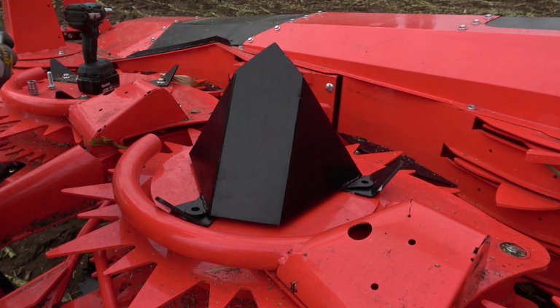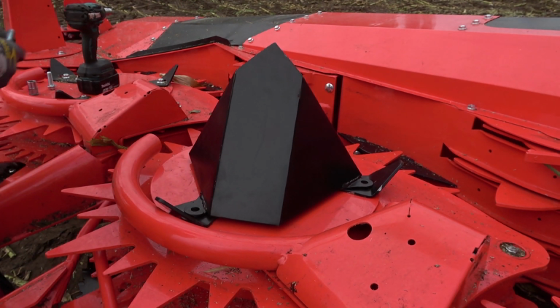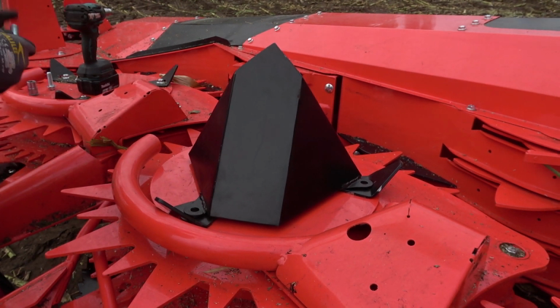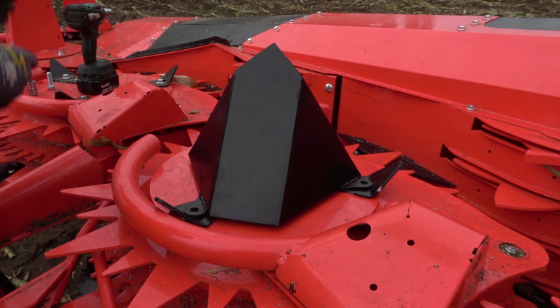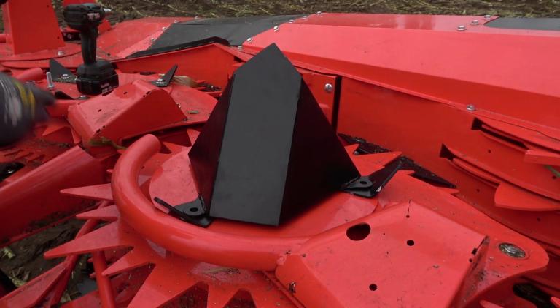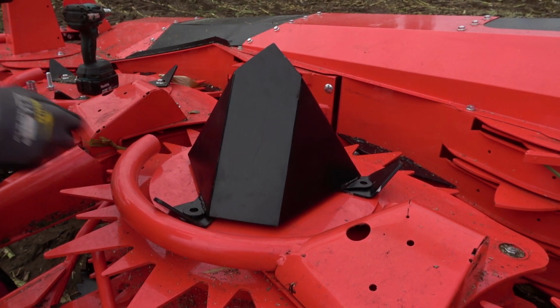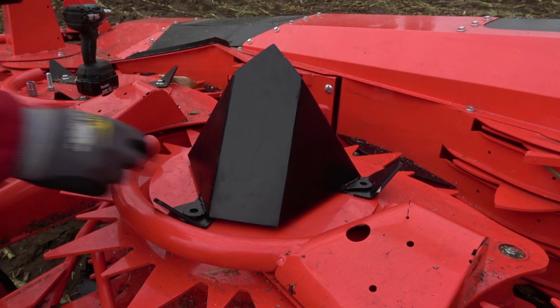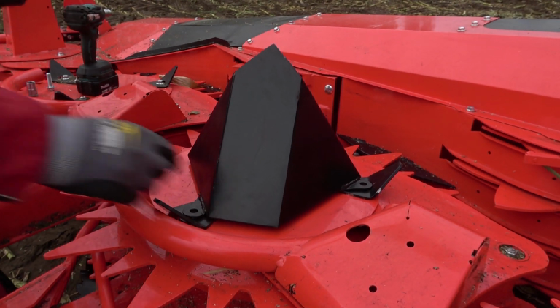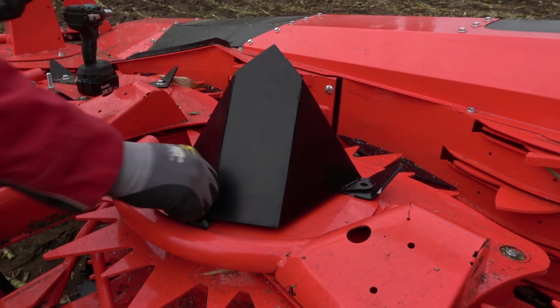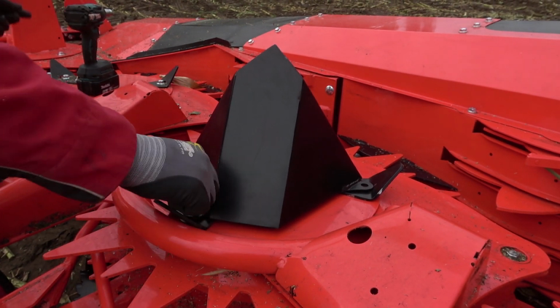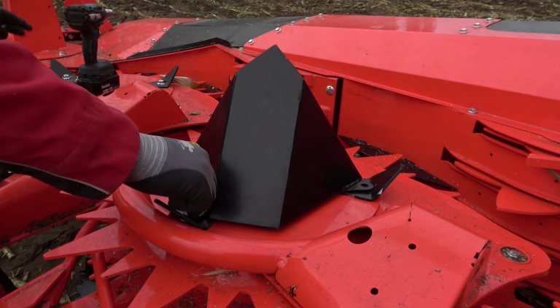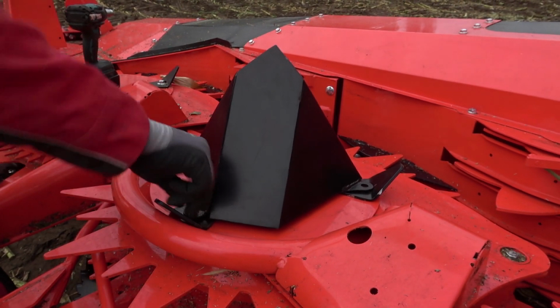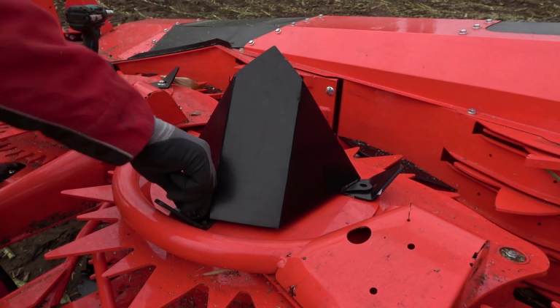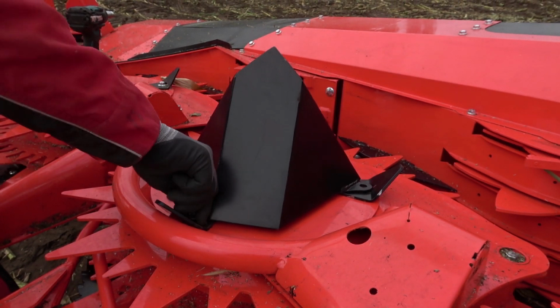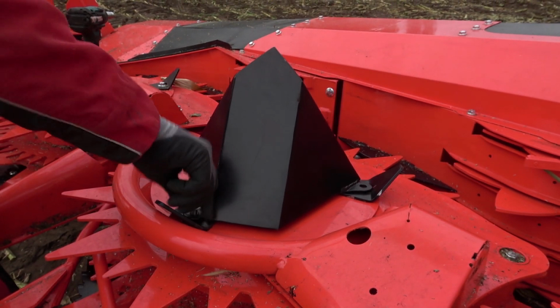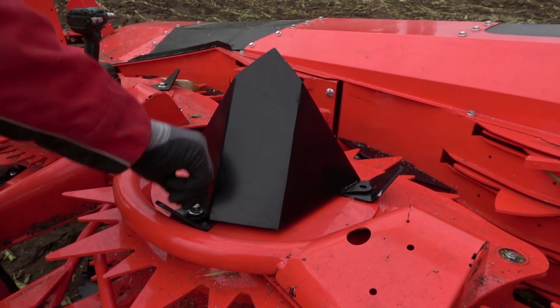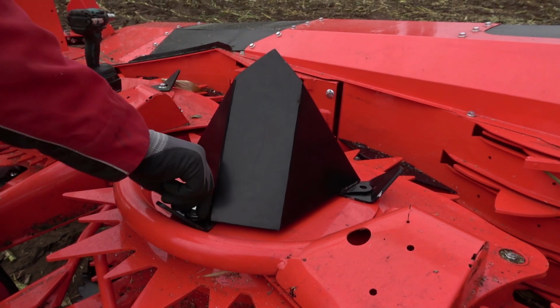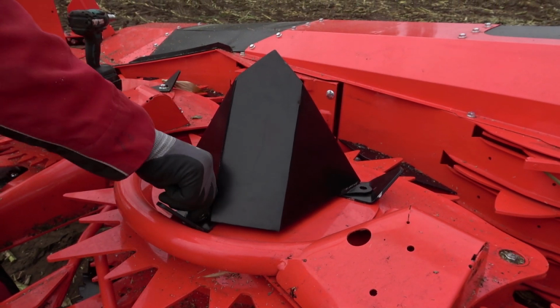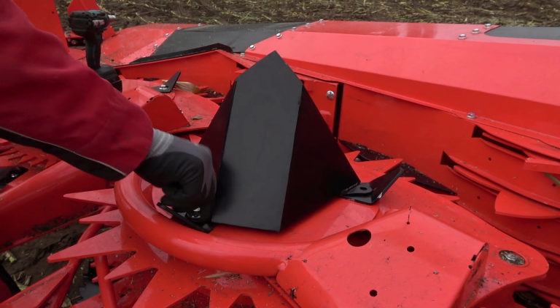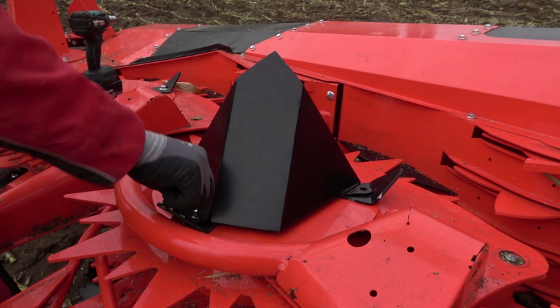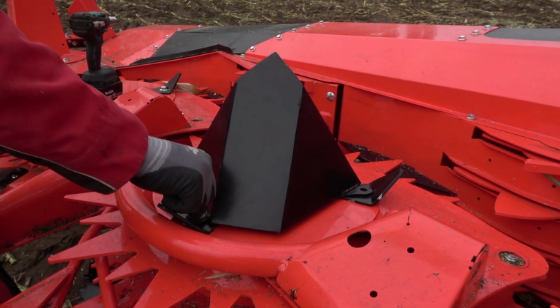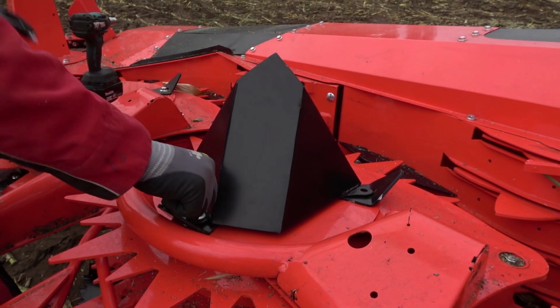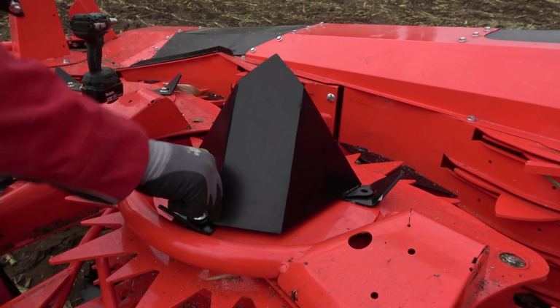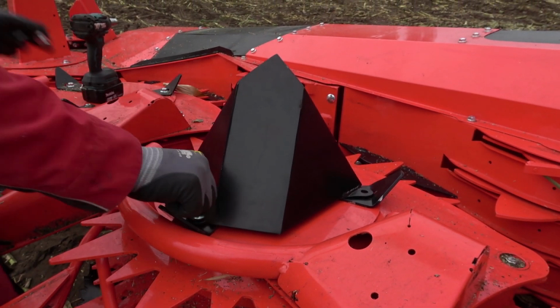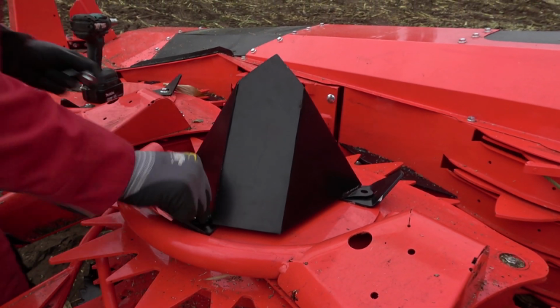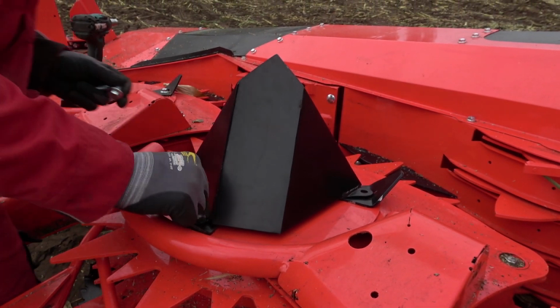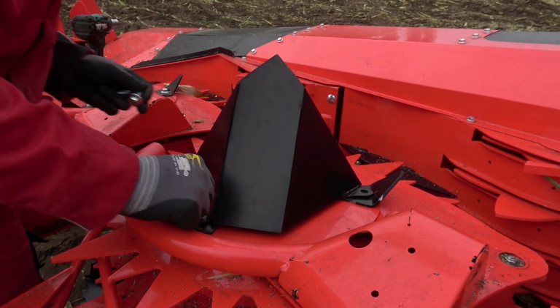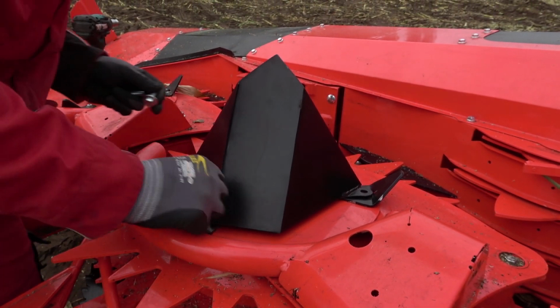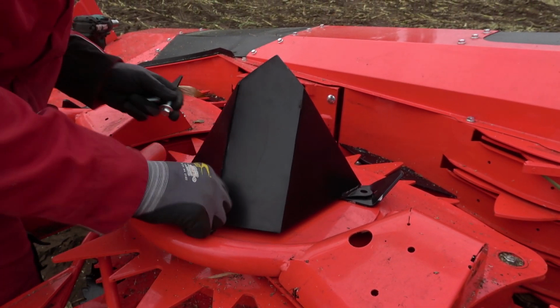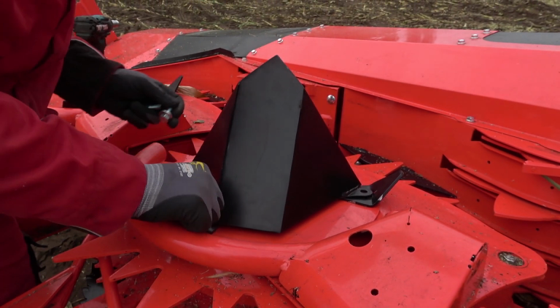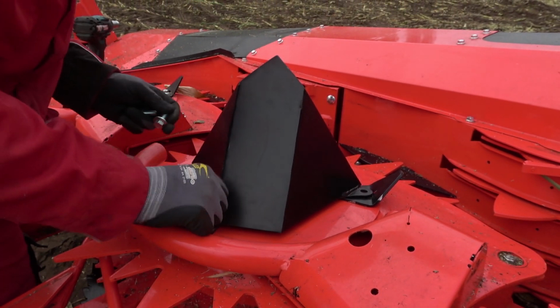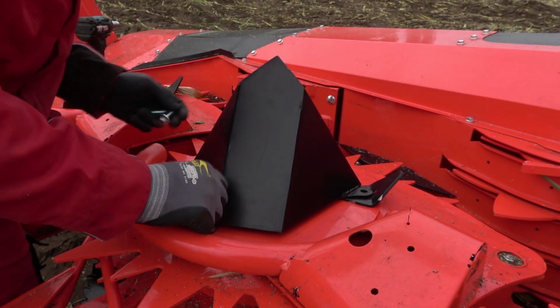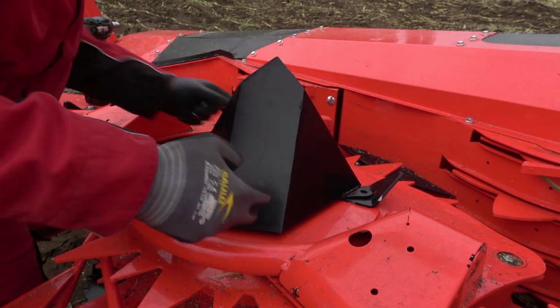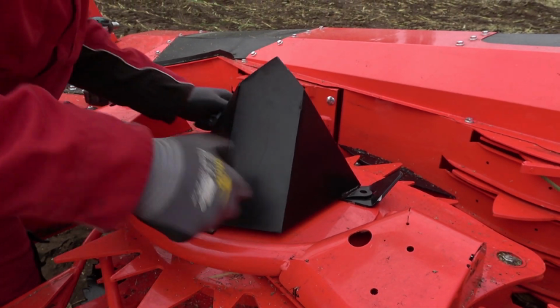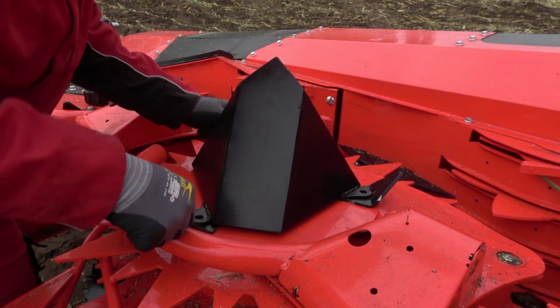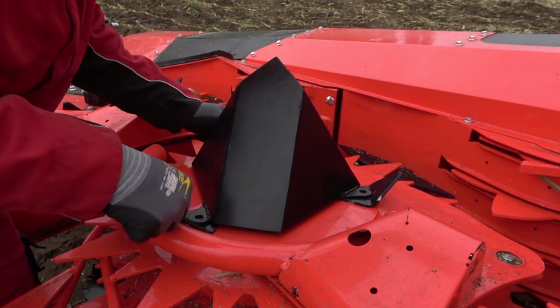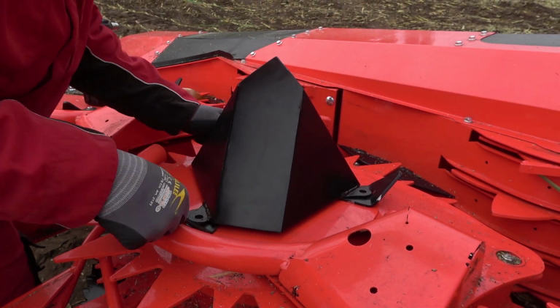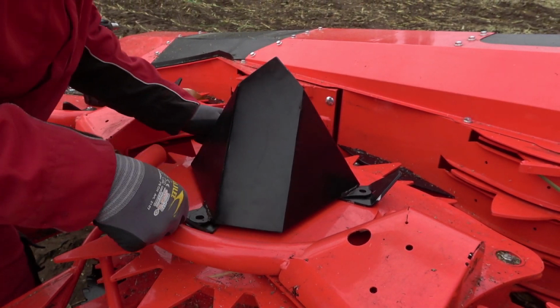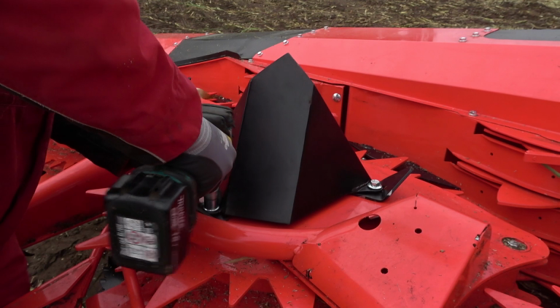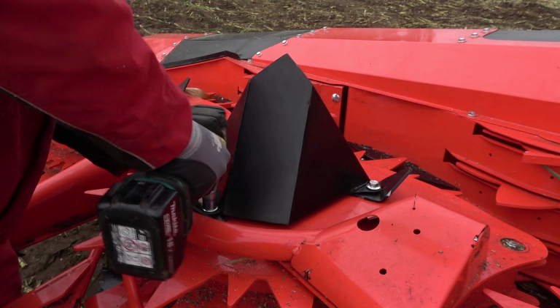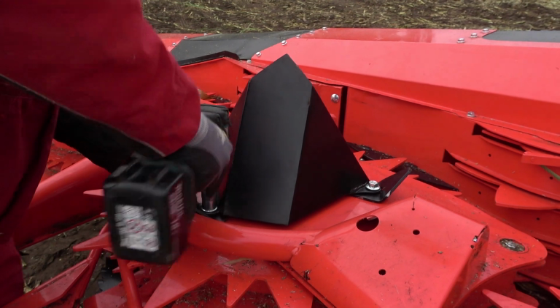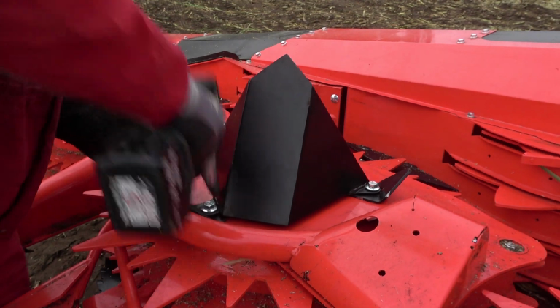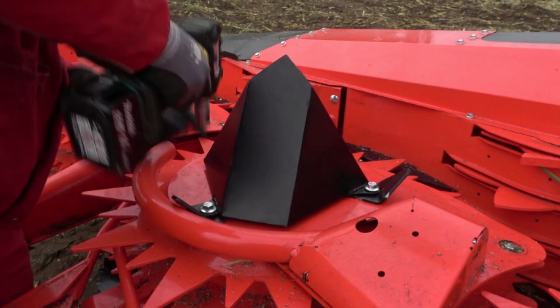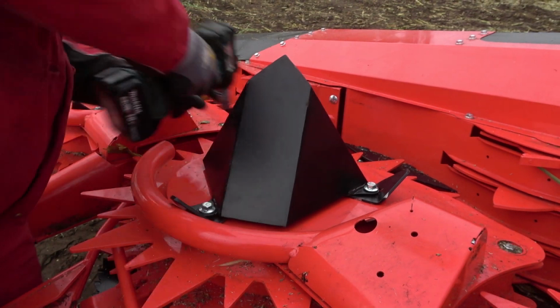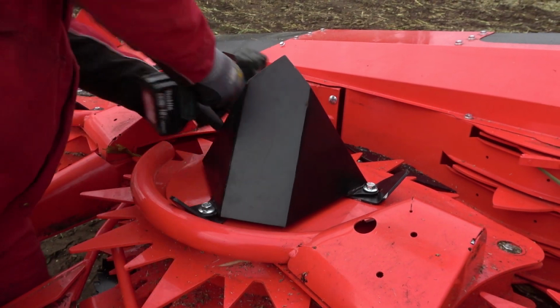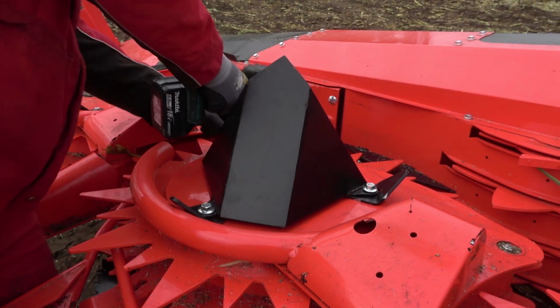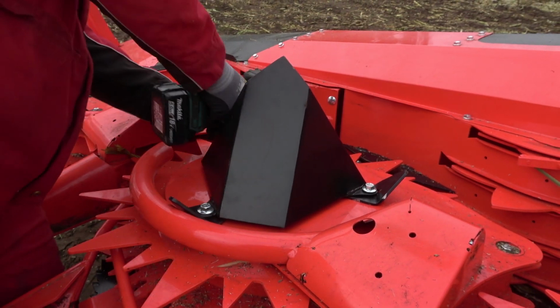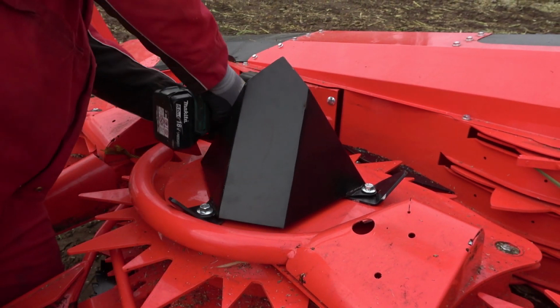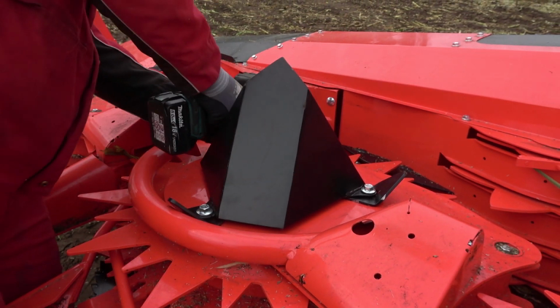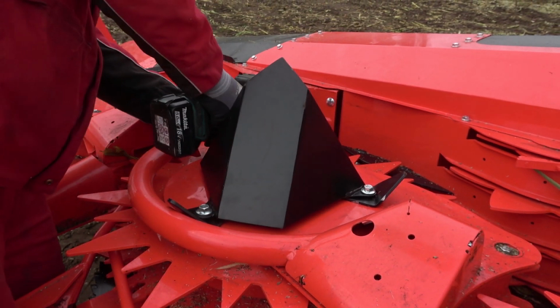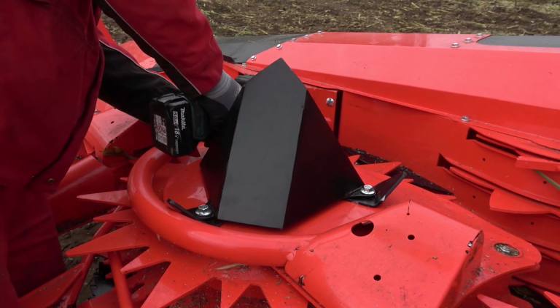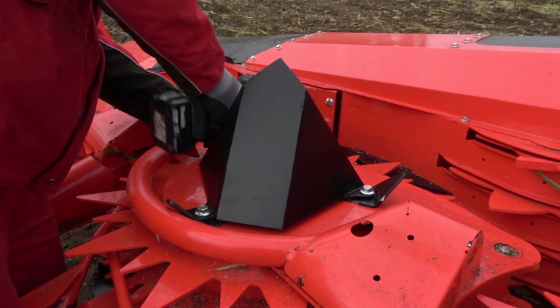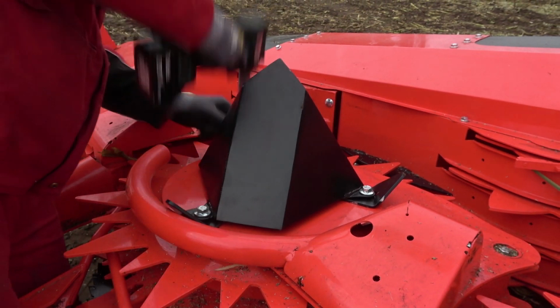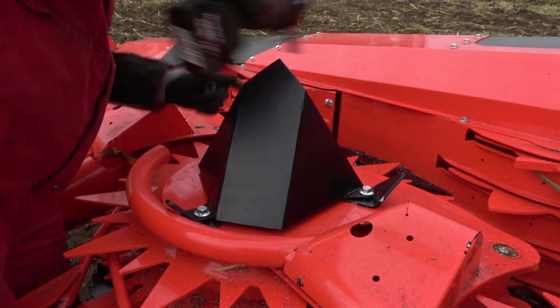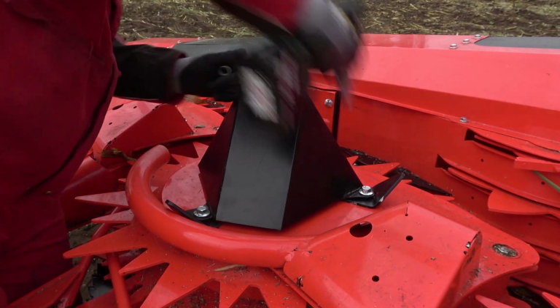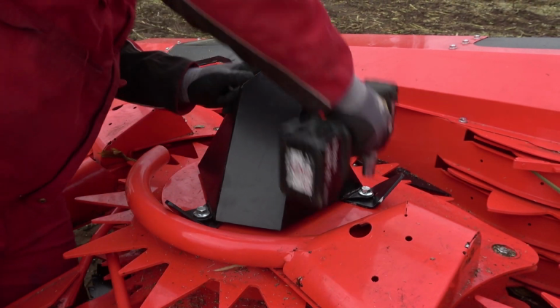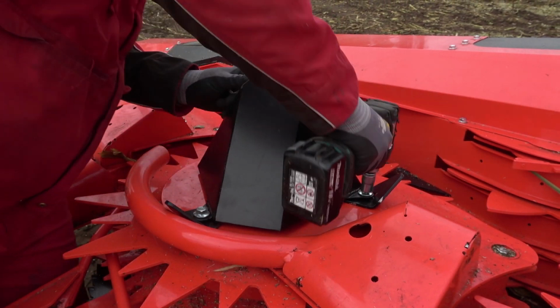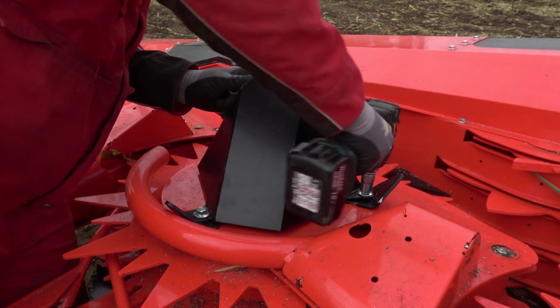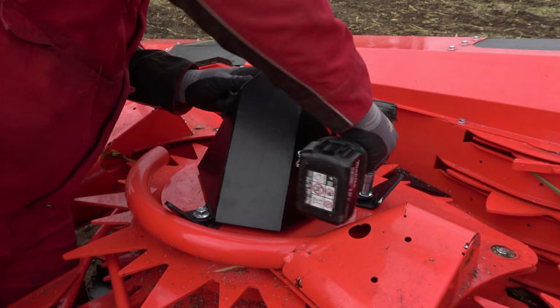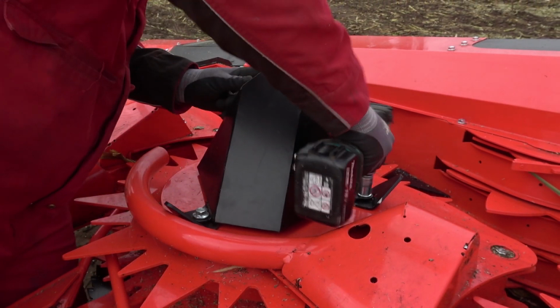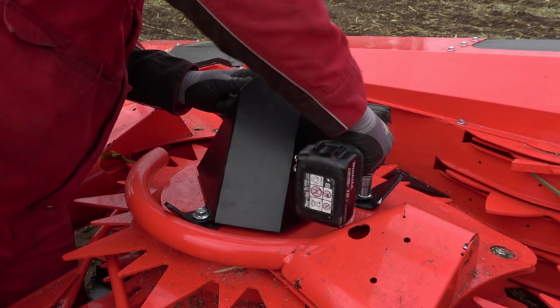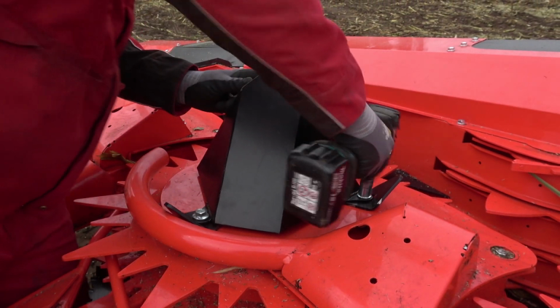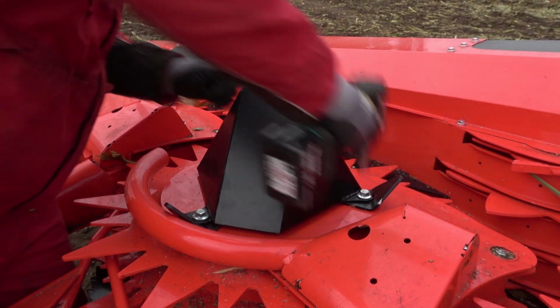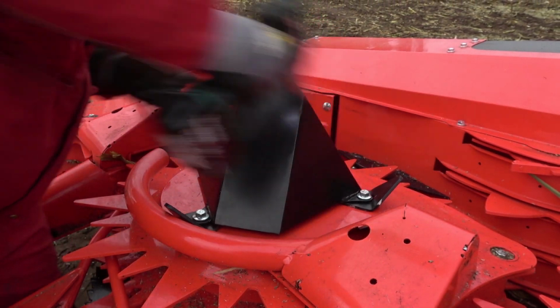With this tower, you will no longer have issues with corn wrapping around it and no longer have problems with crop flow interruption.